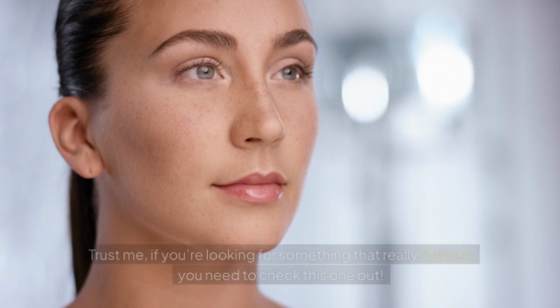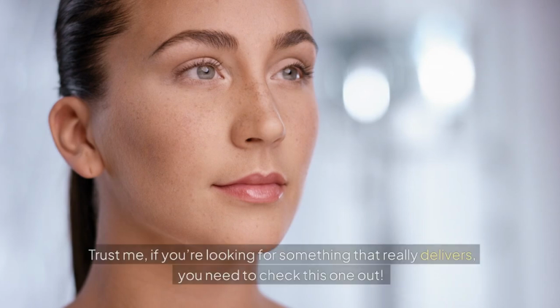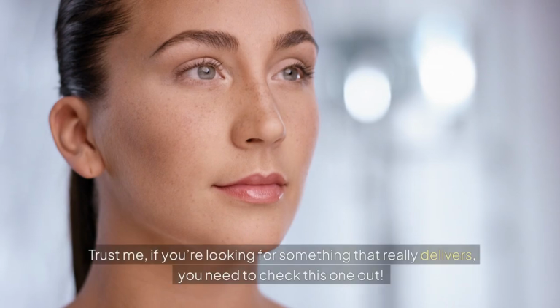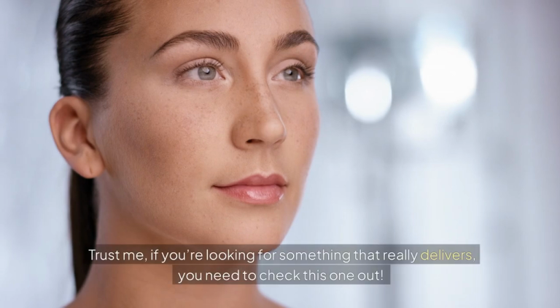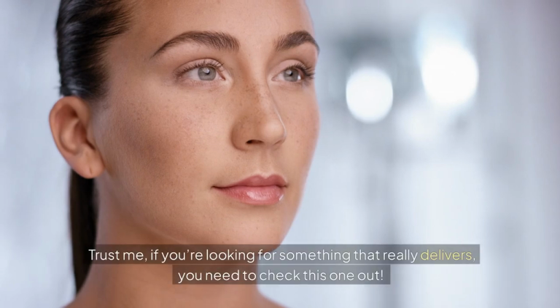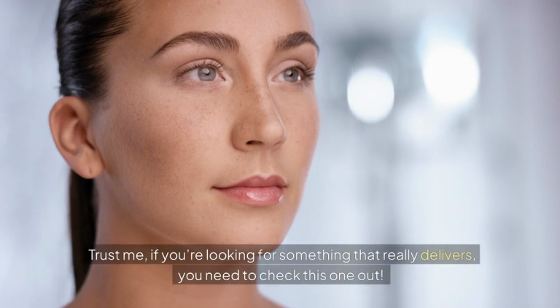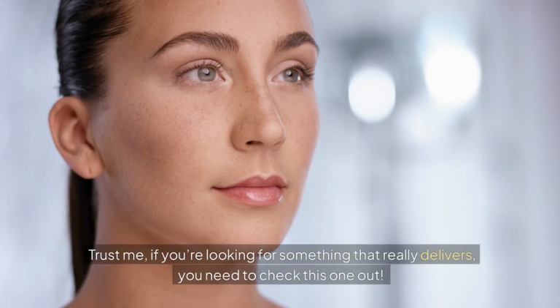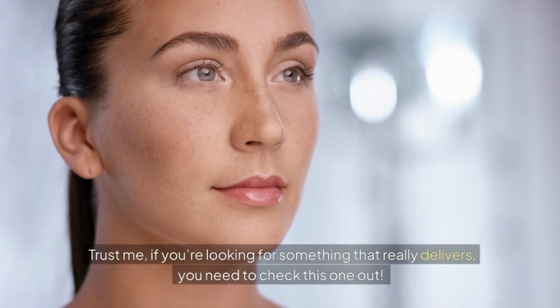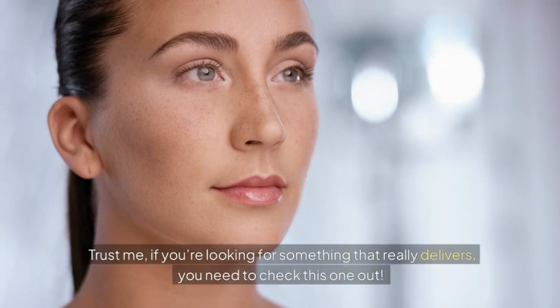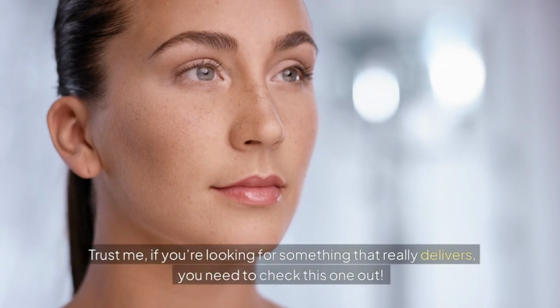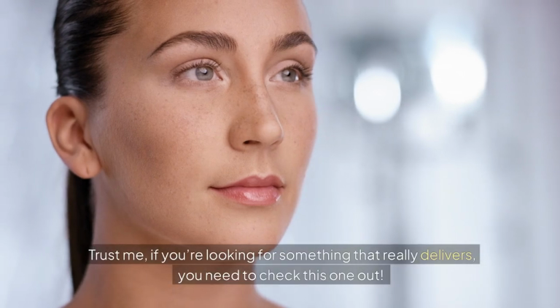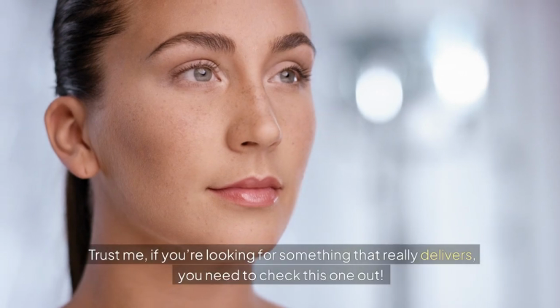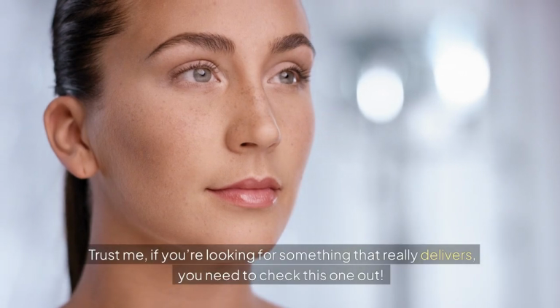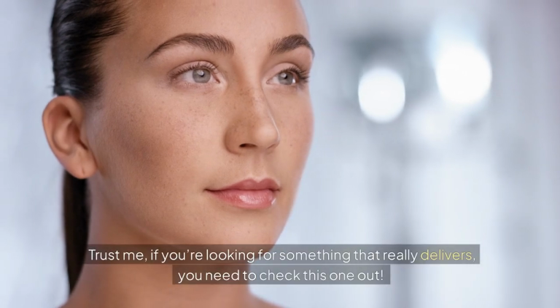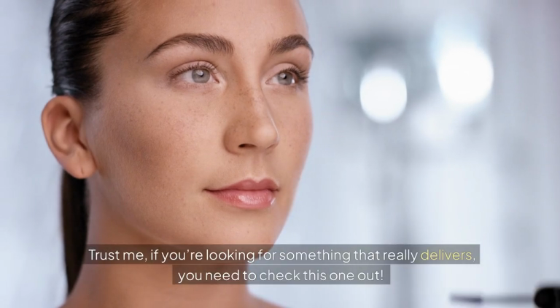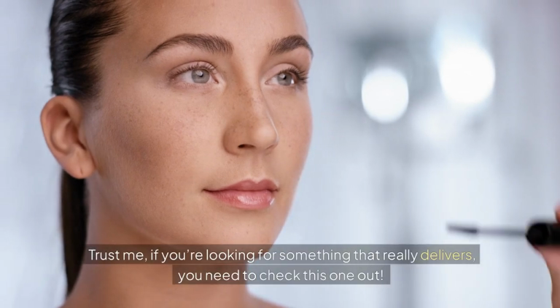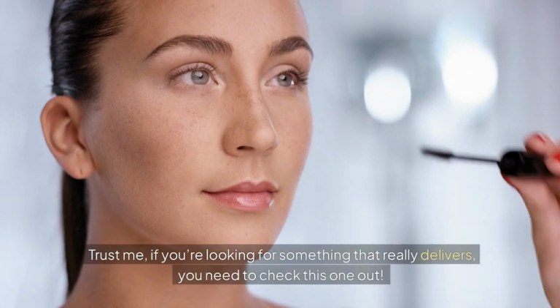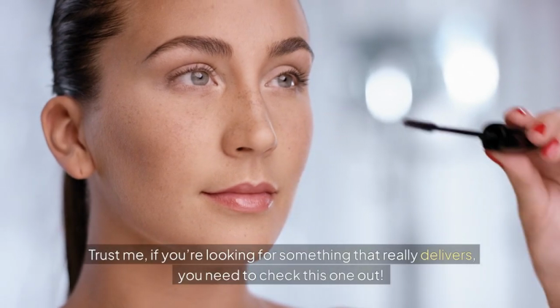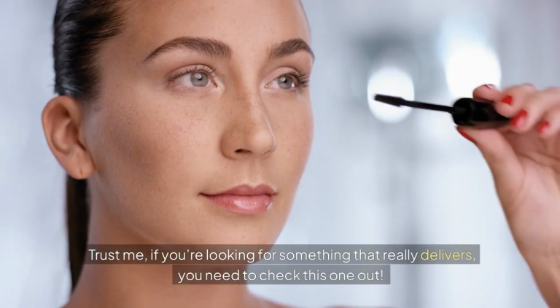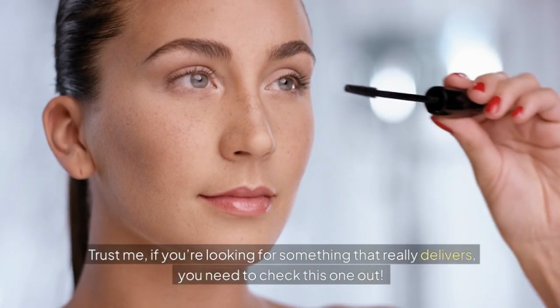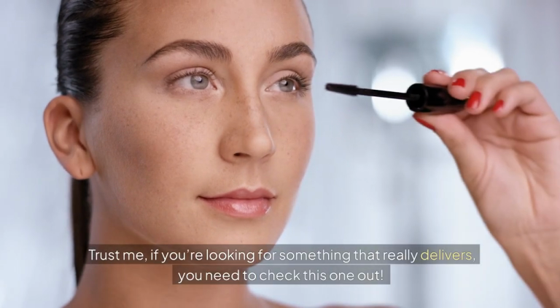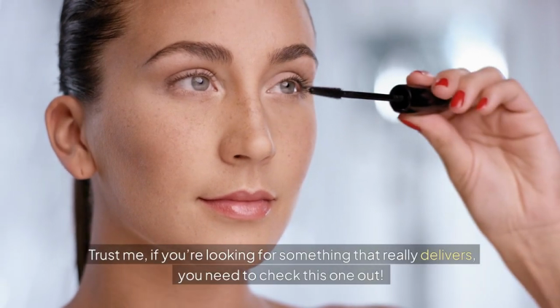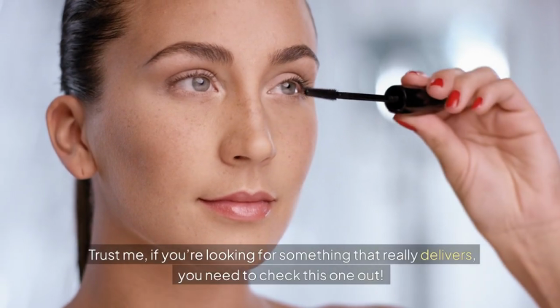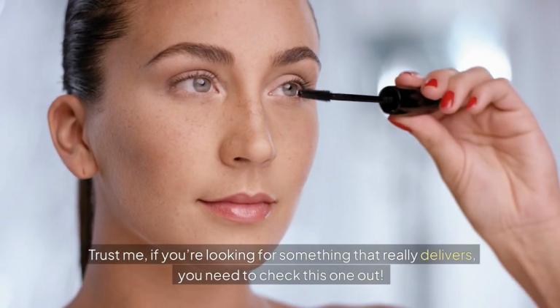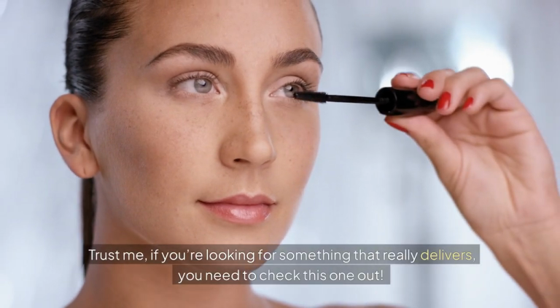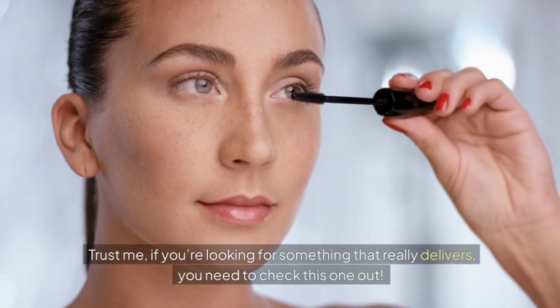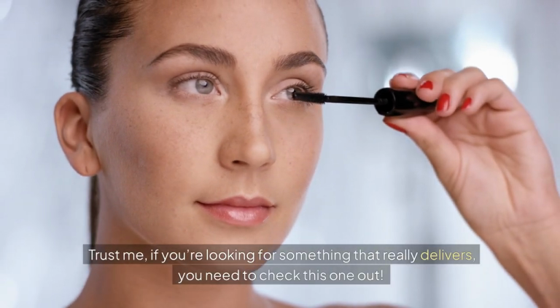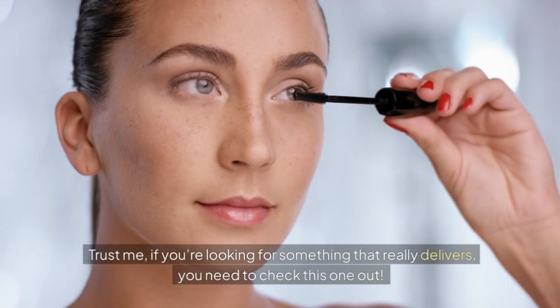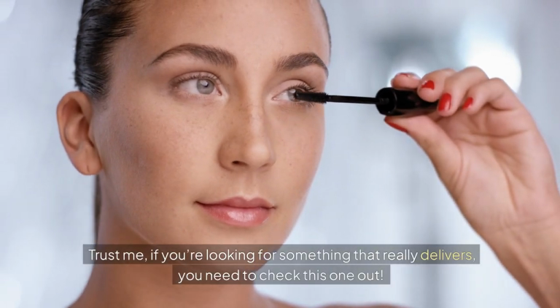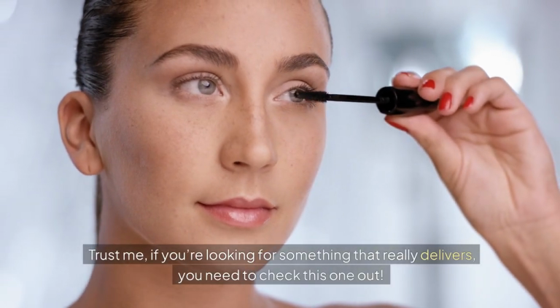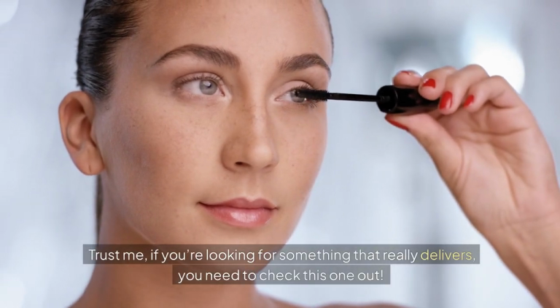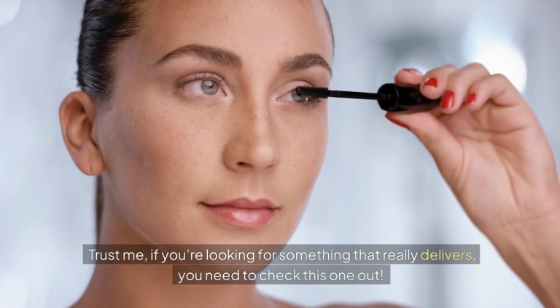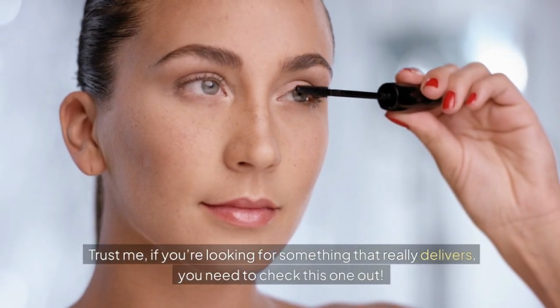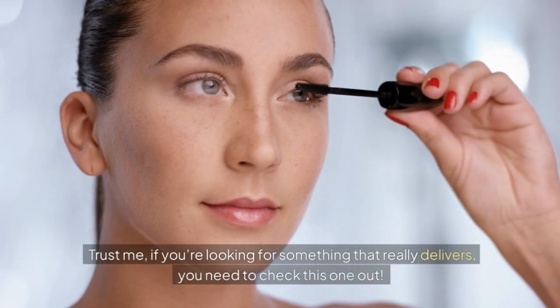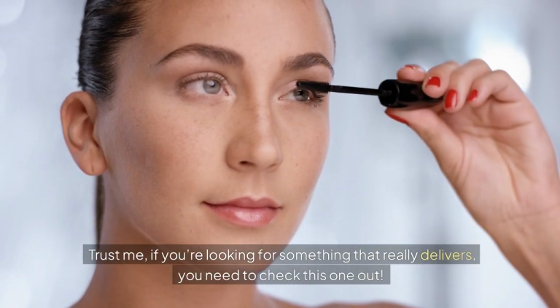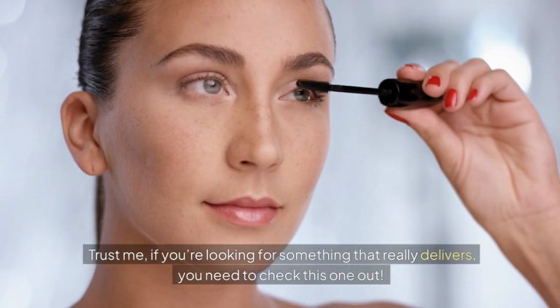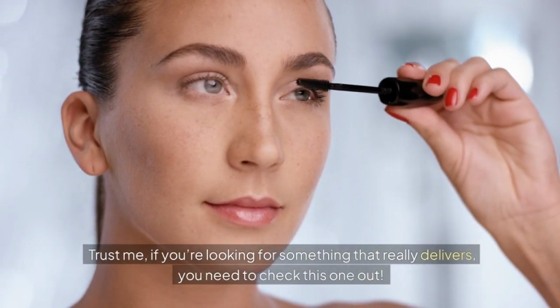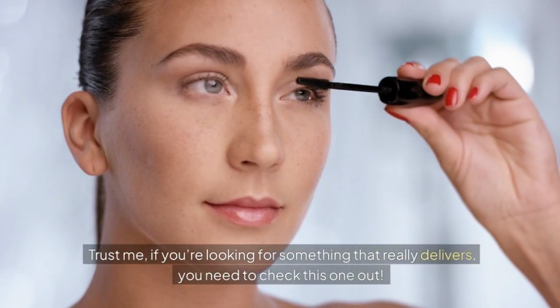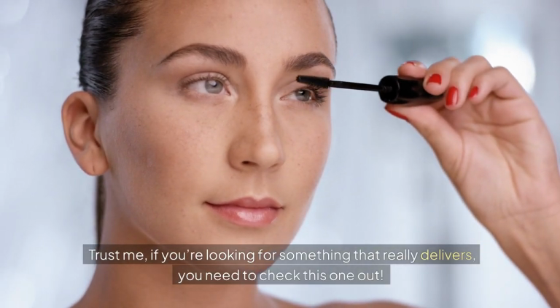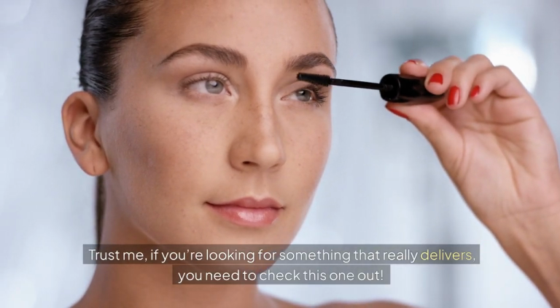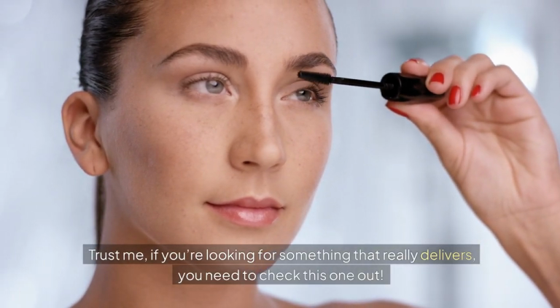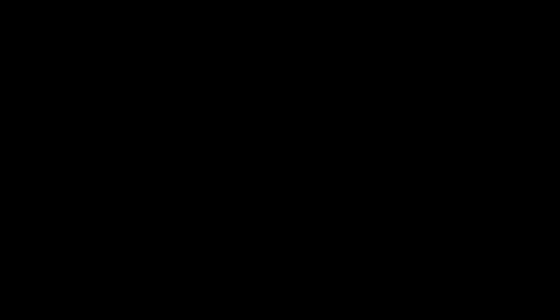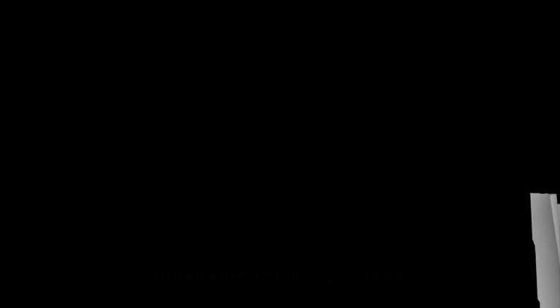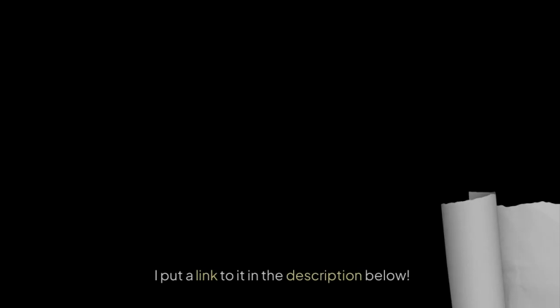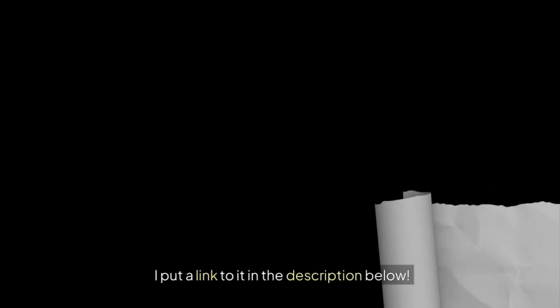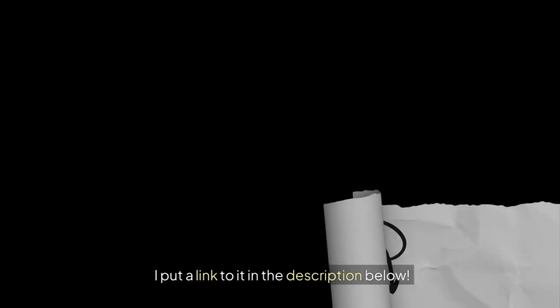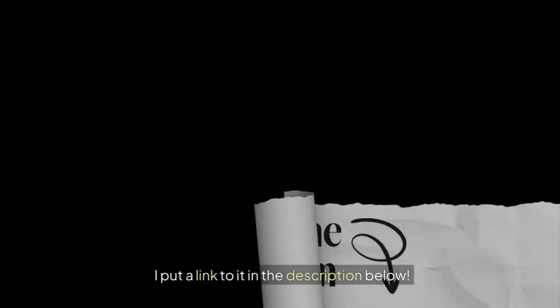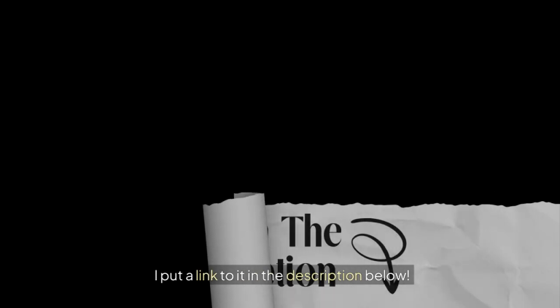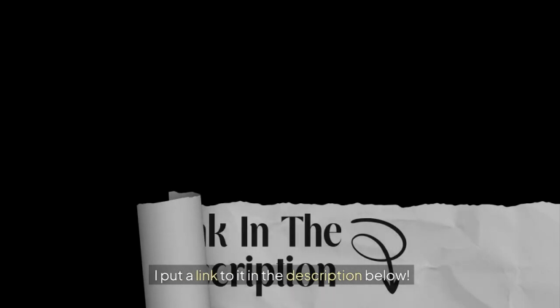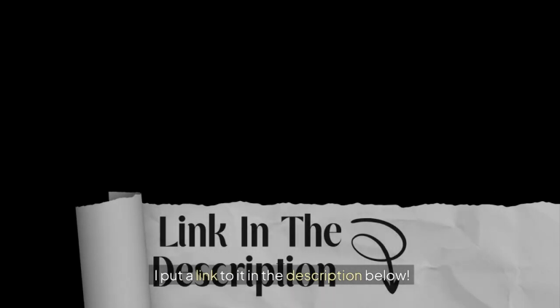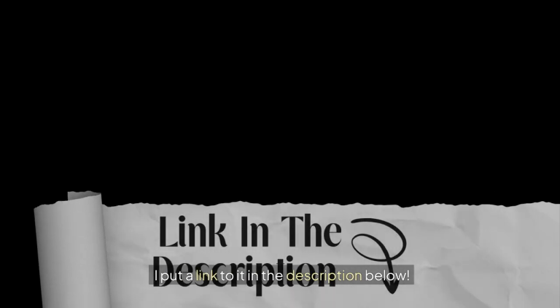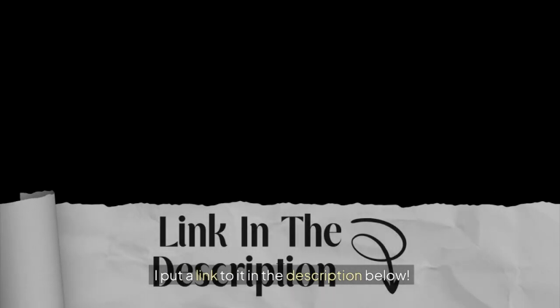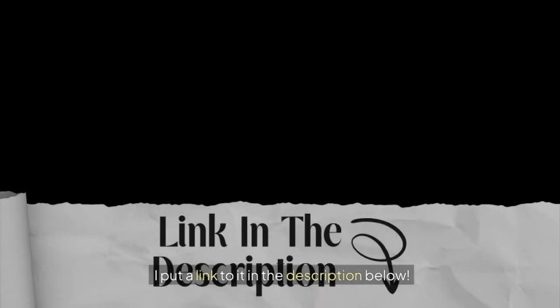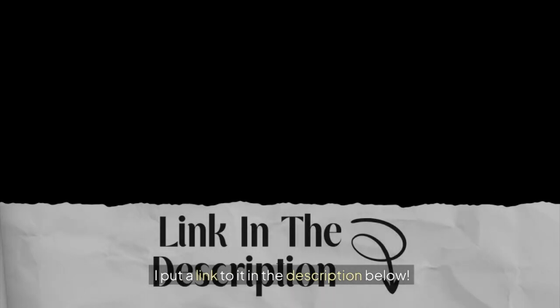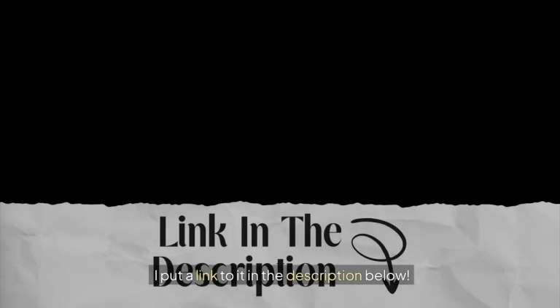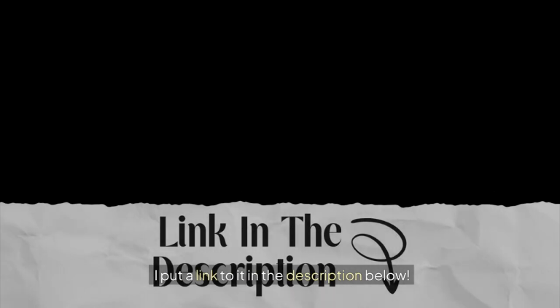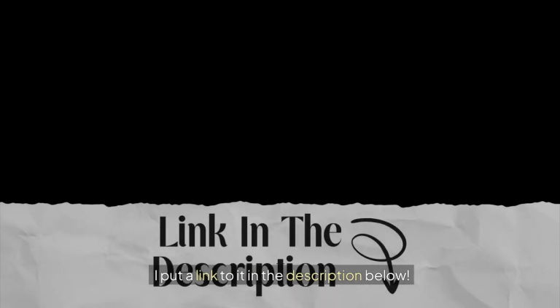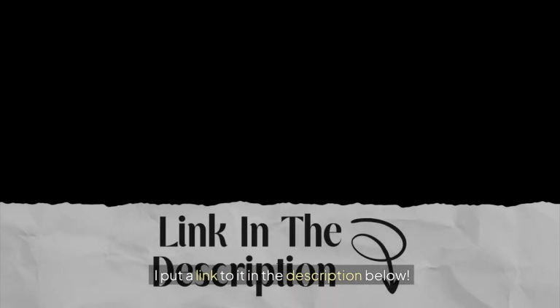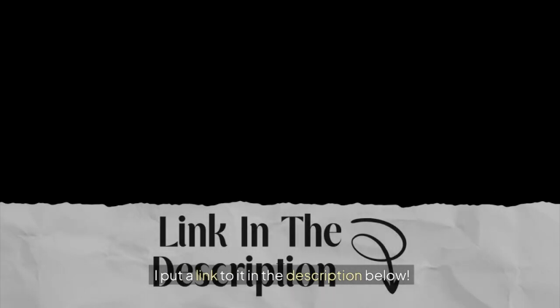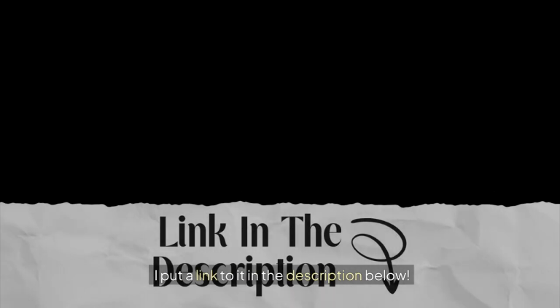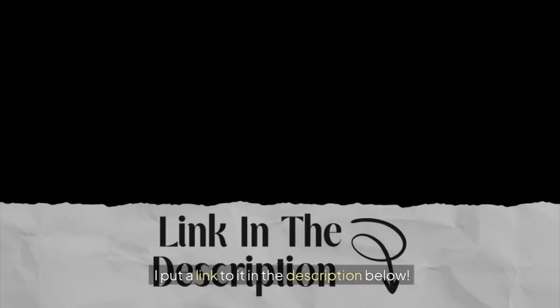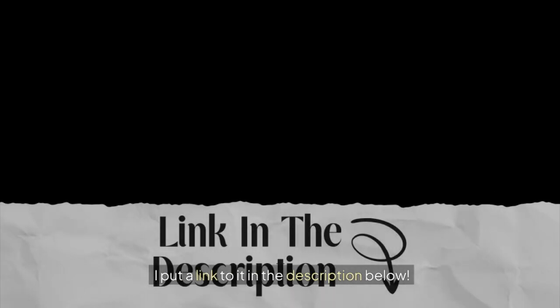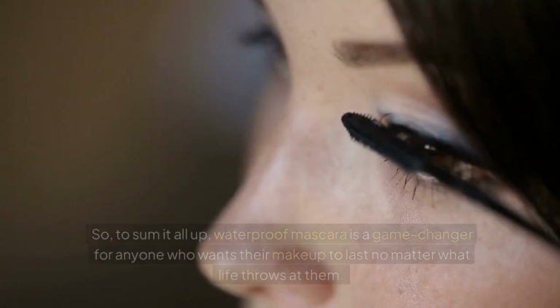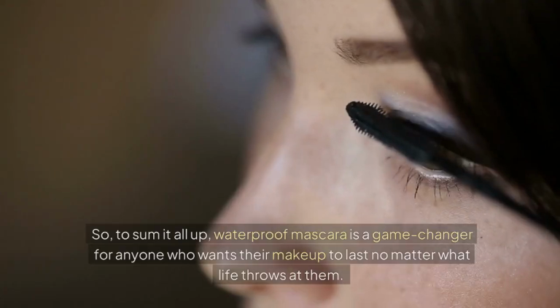Trust me, if you're looking for something that really delivers, you need to check this one out. I put a link to it in the description below.